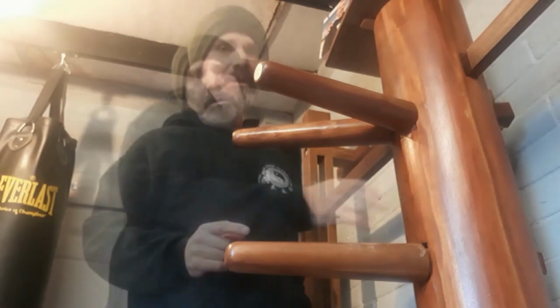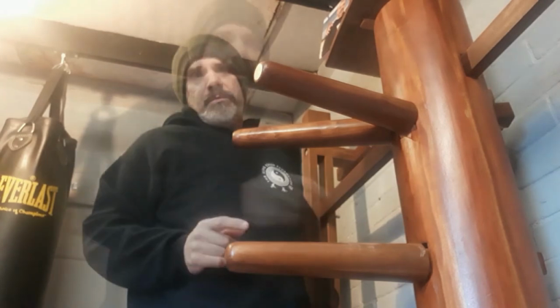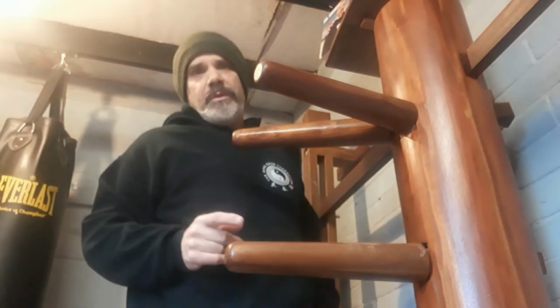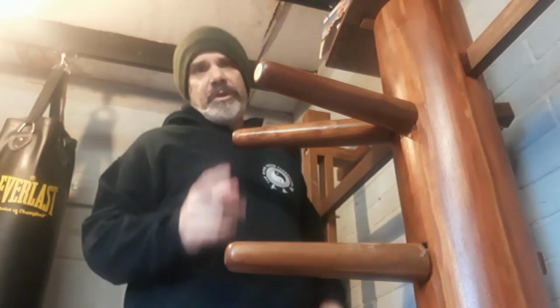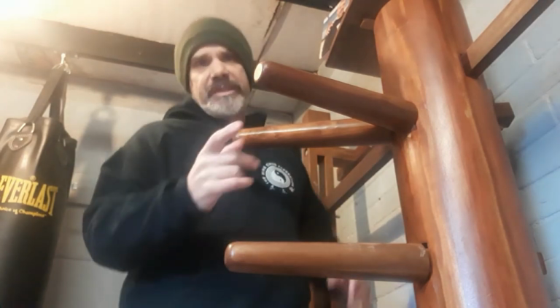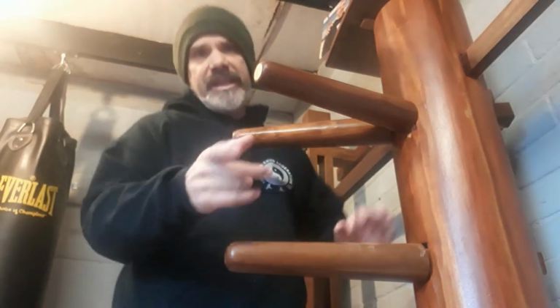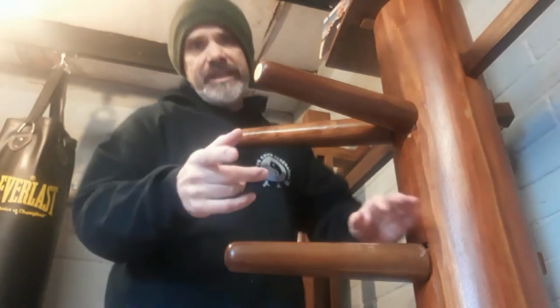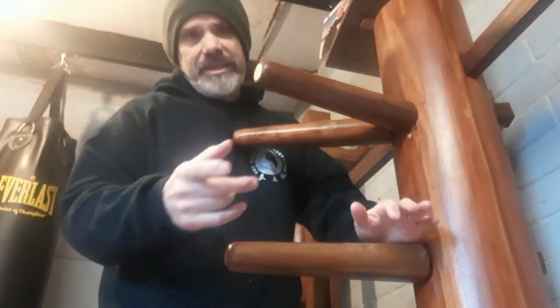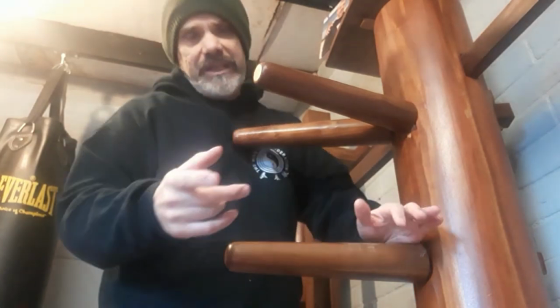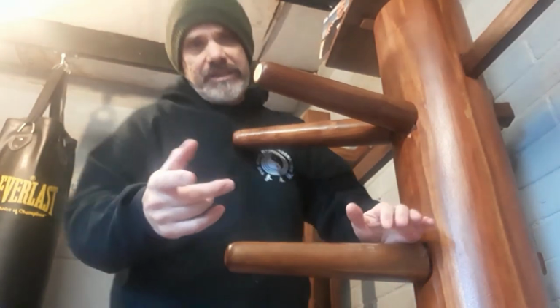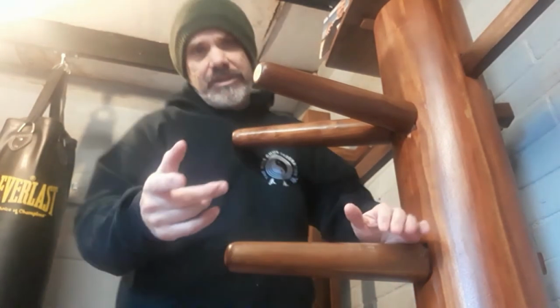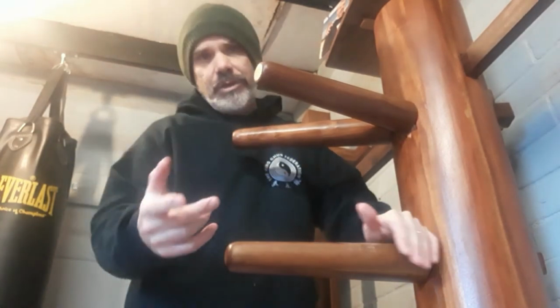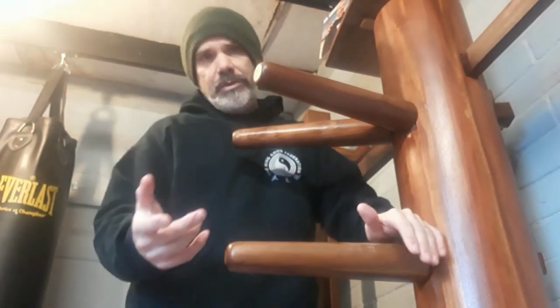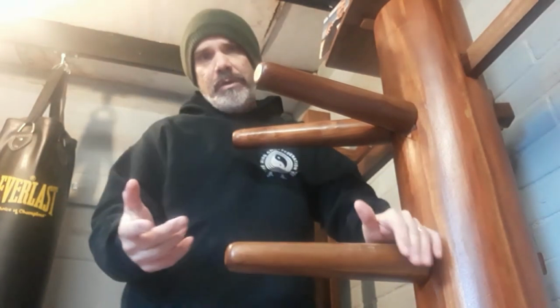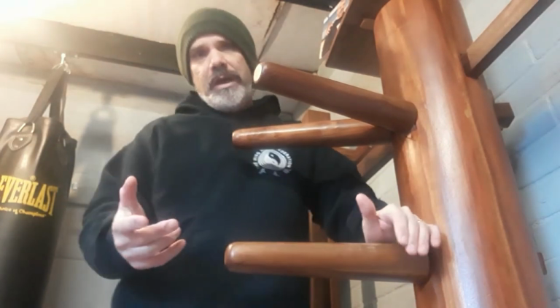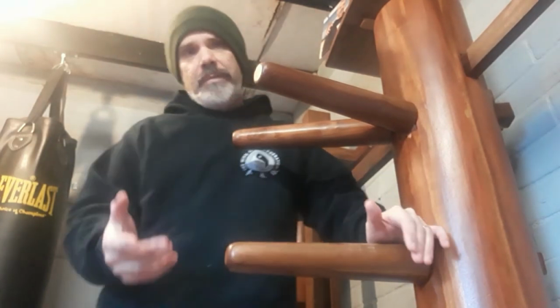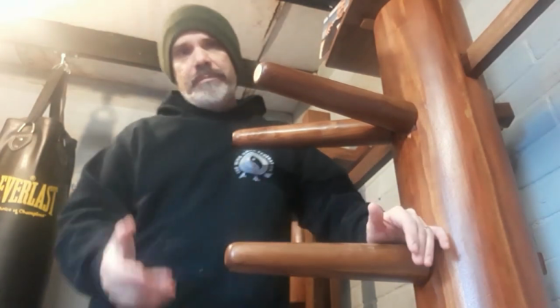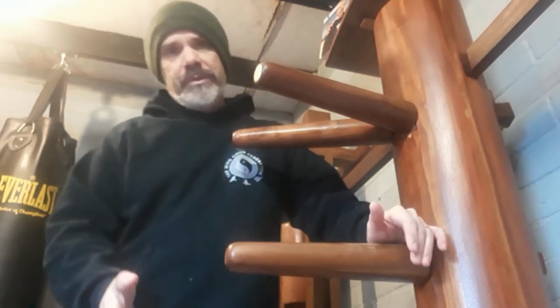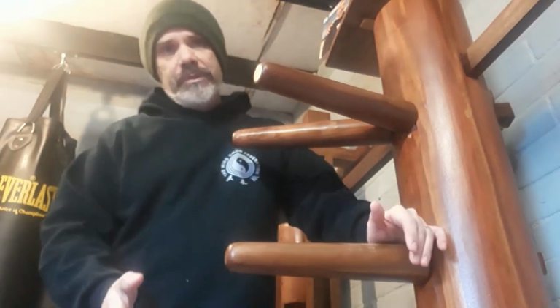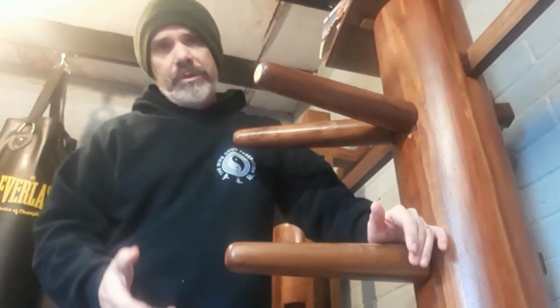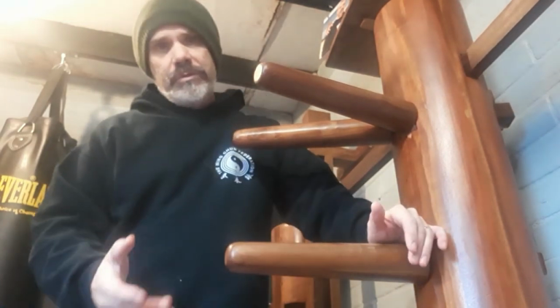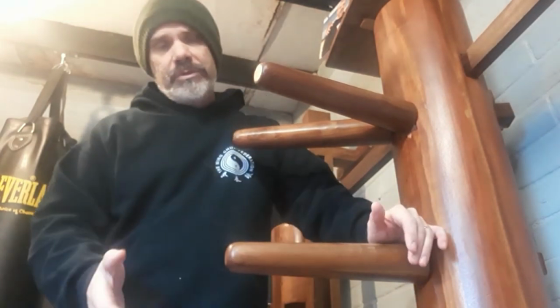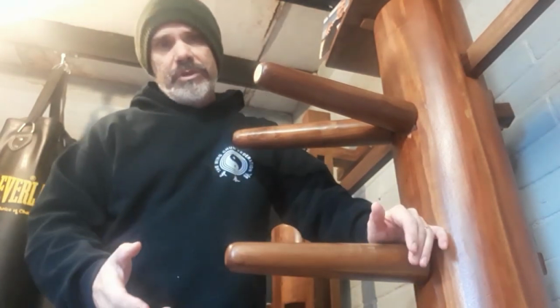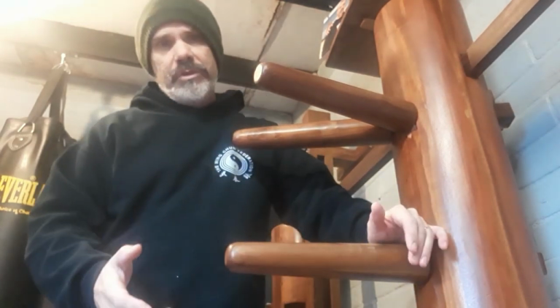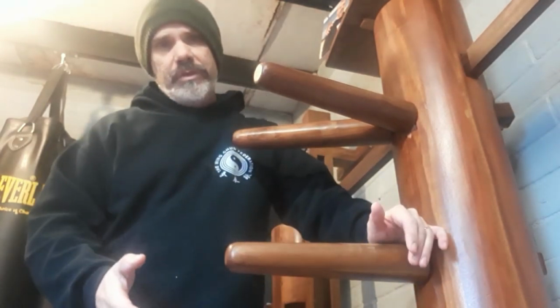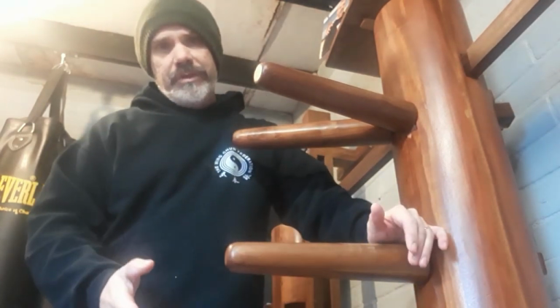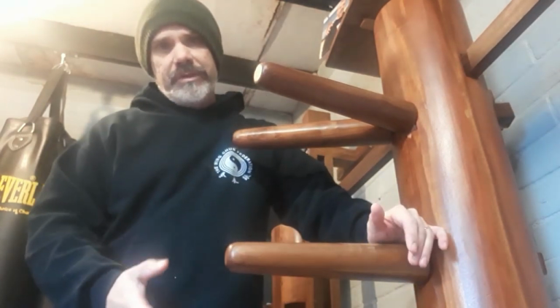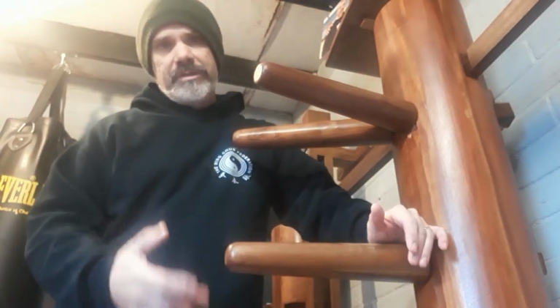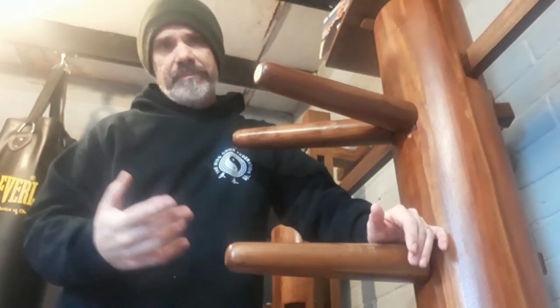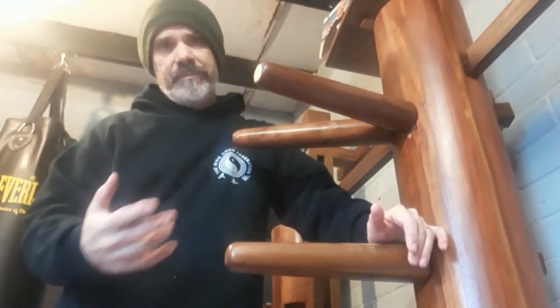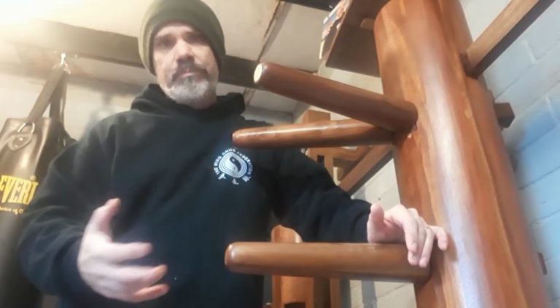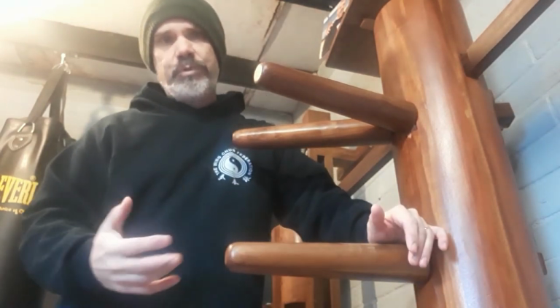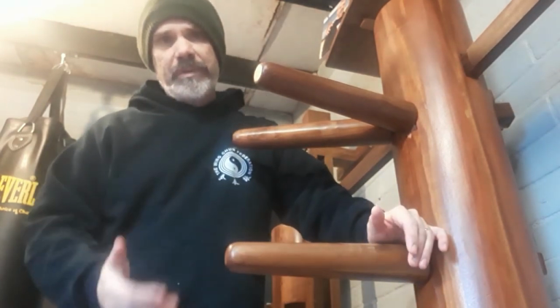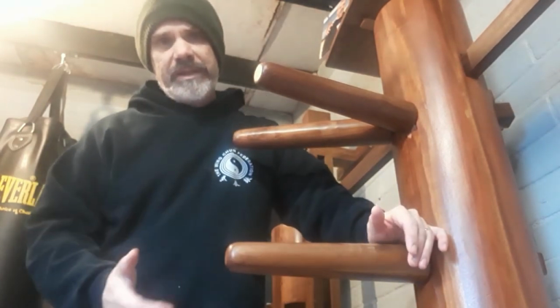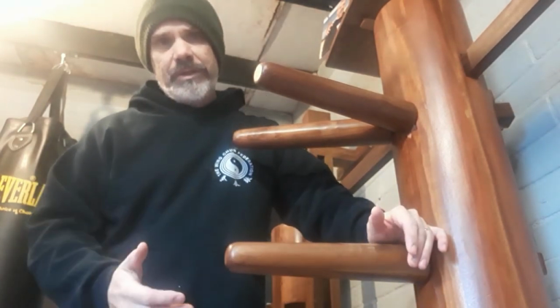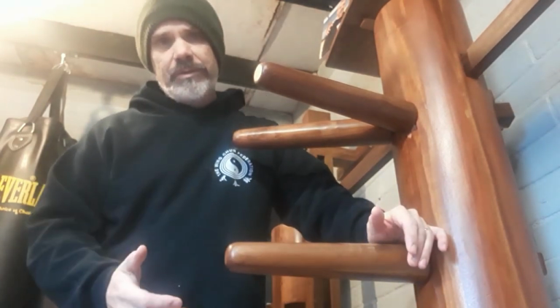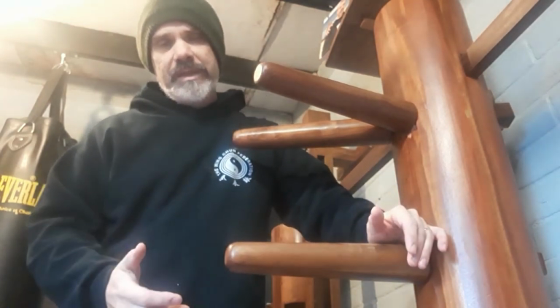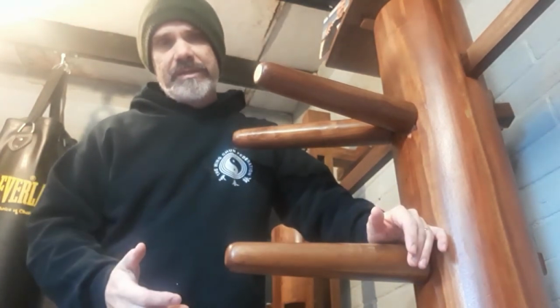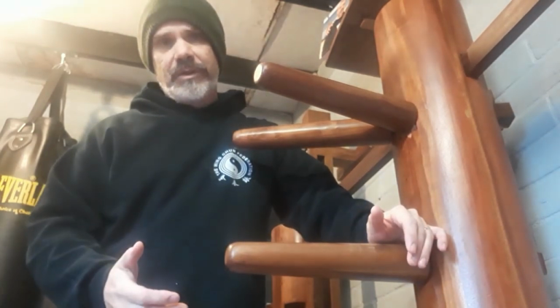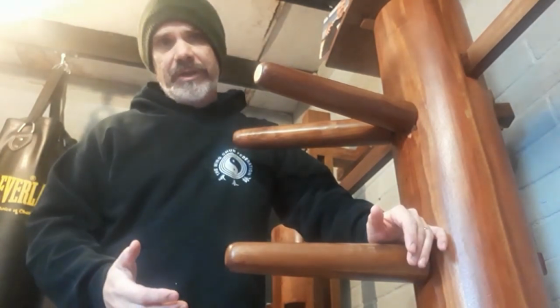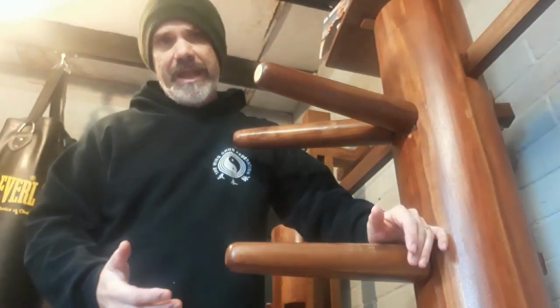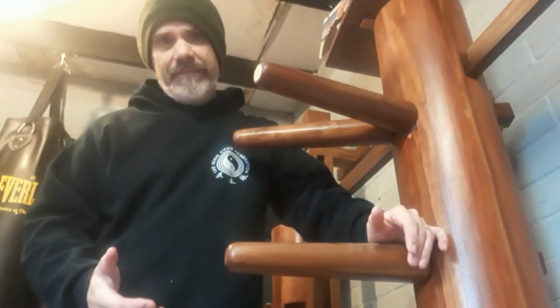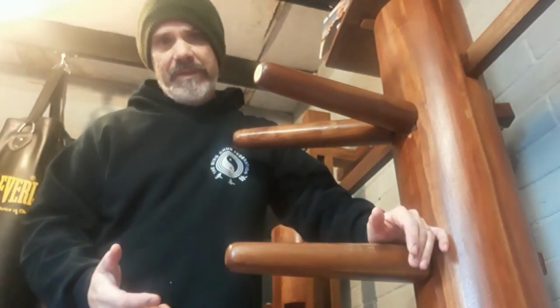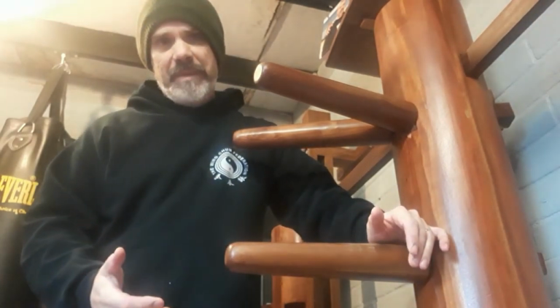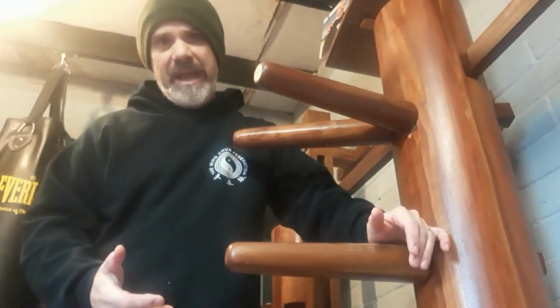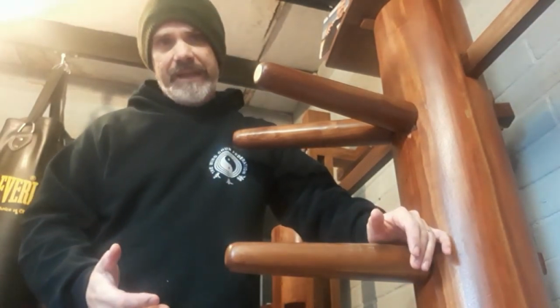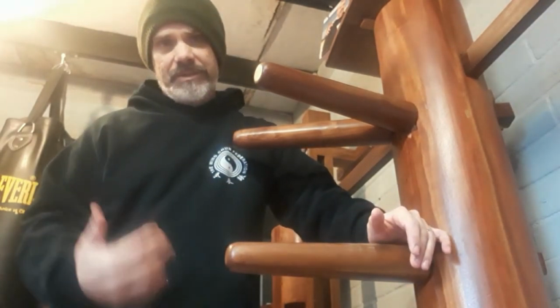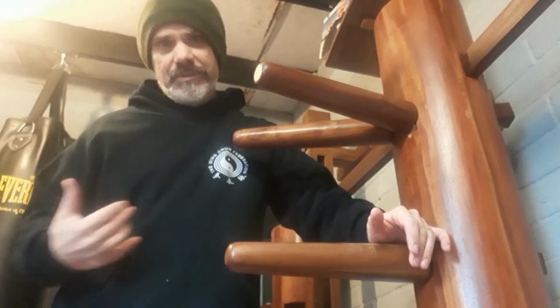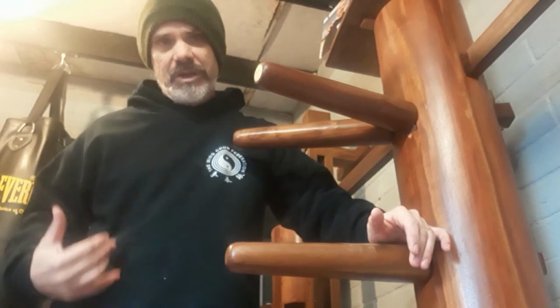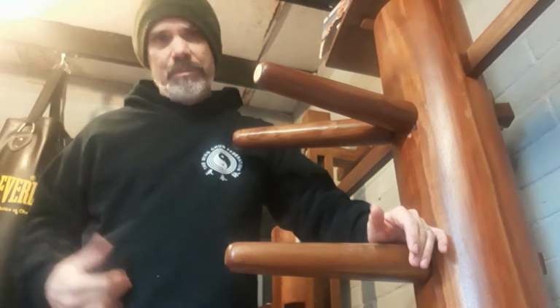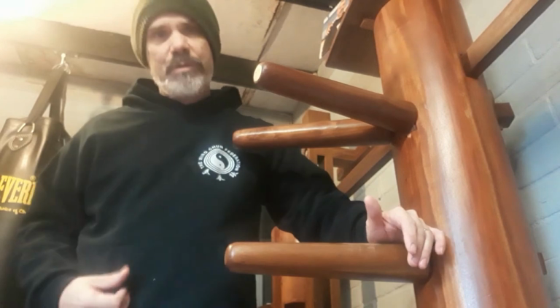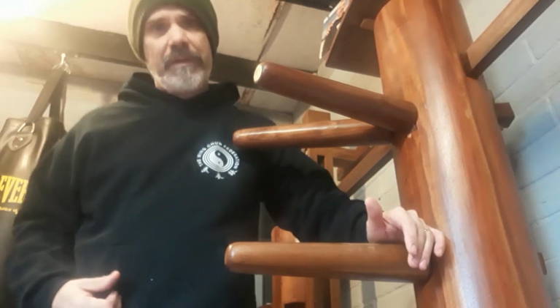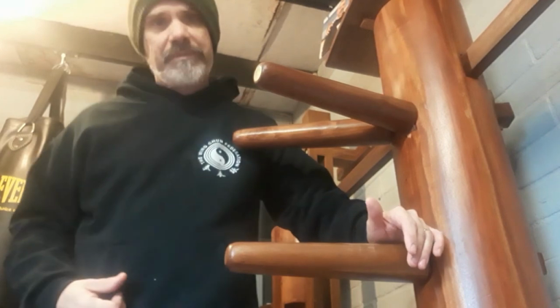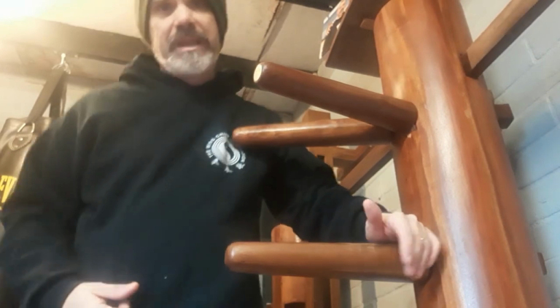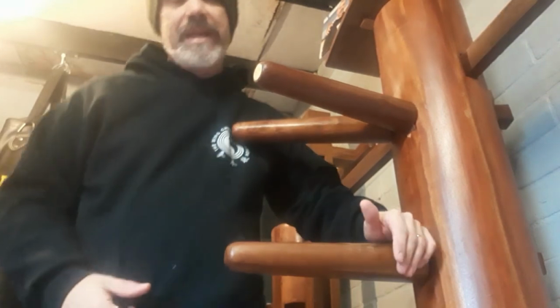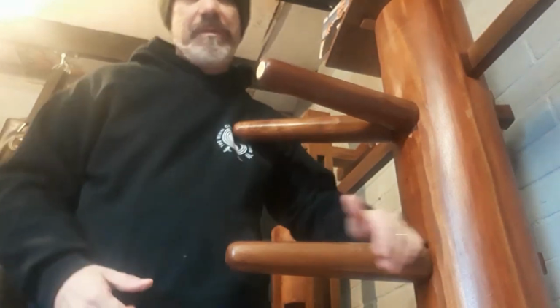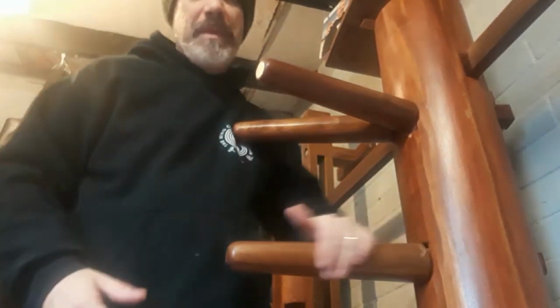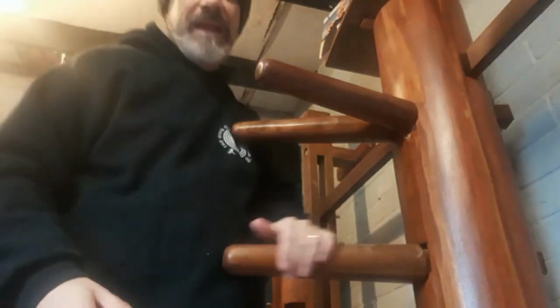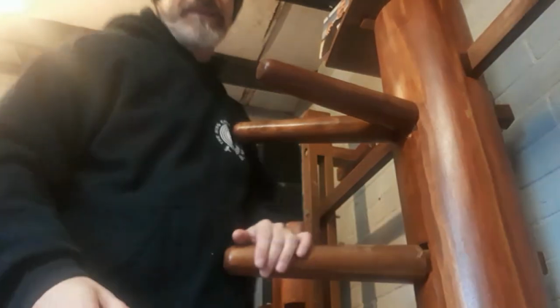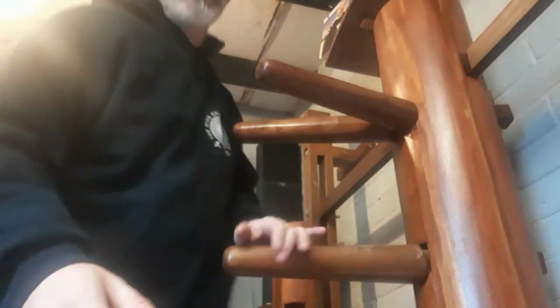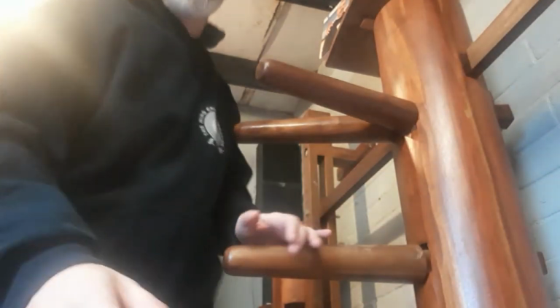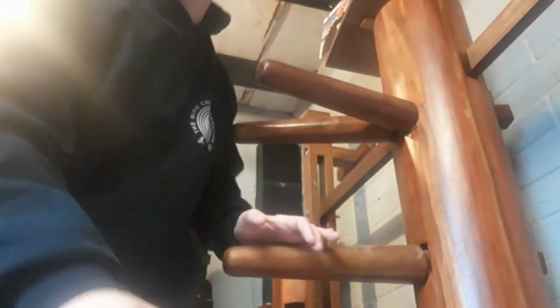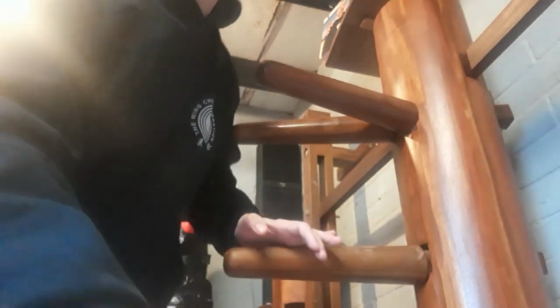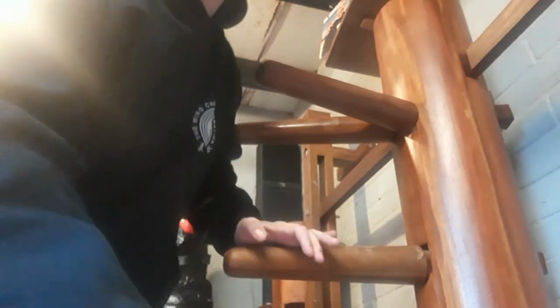When I teach this to new students I probably do this on a heavy bag, so I'm just going to move over to the heavy bag to demonstrate.